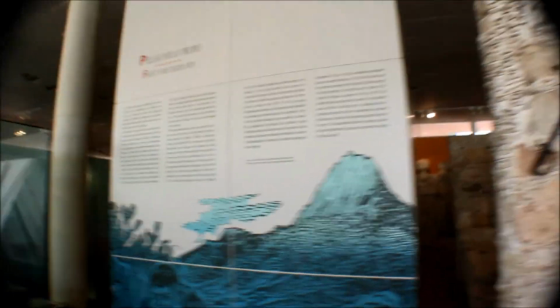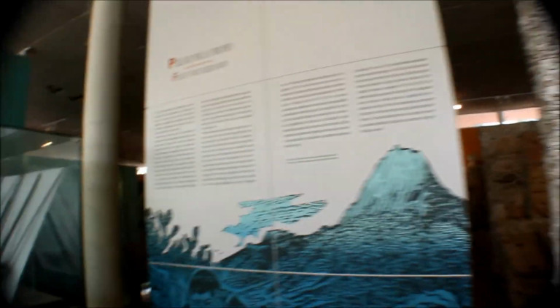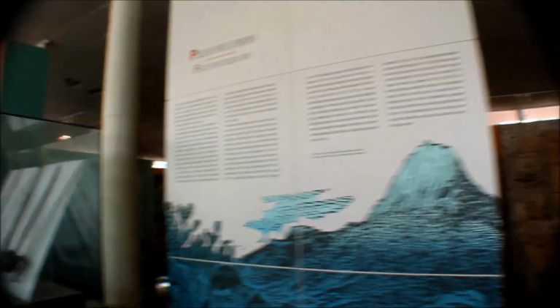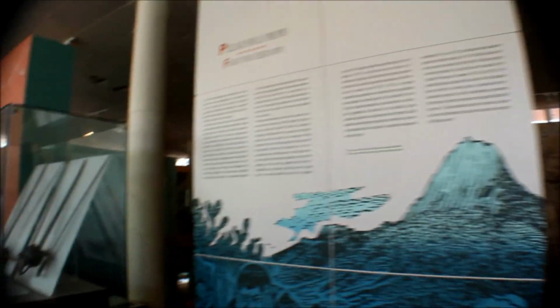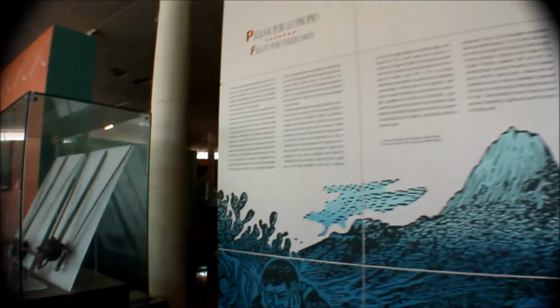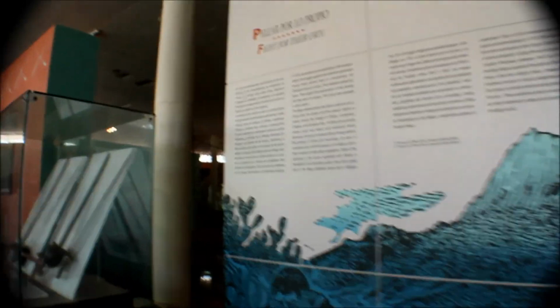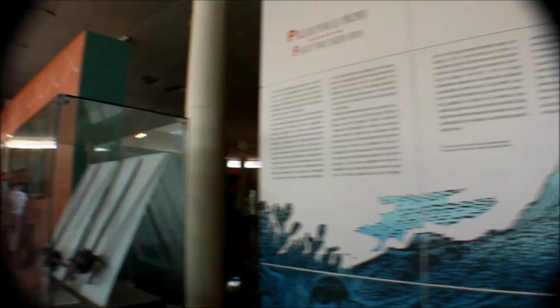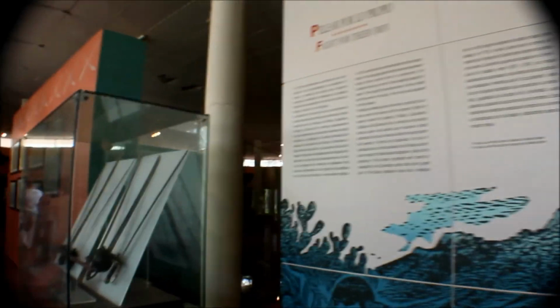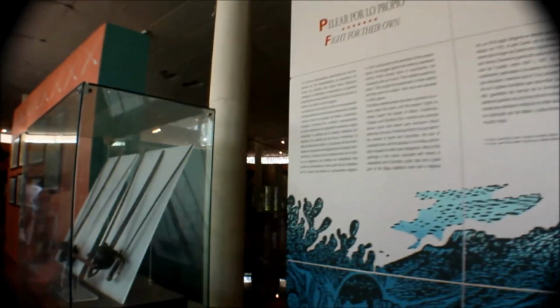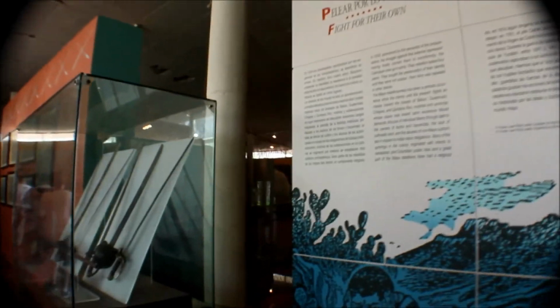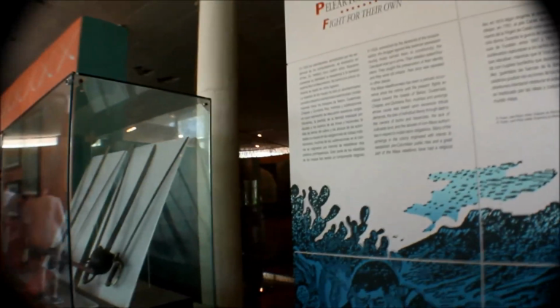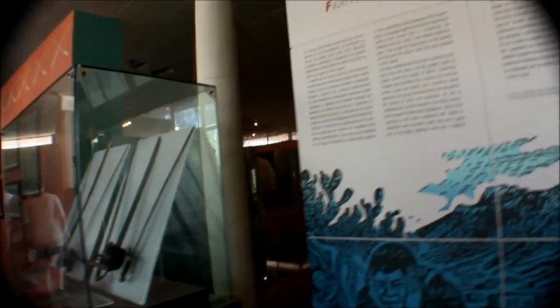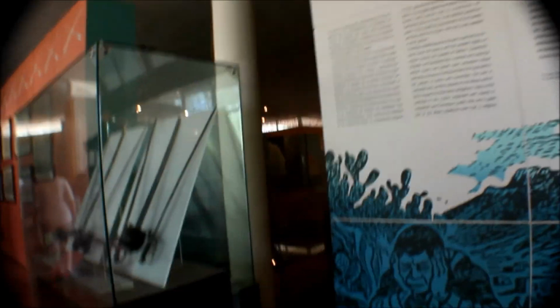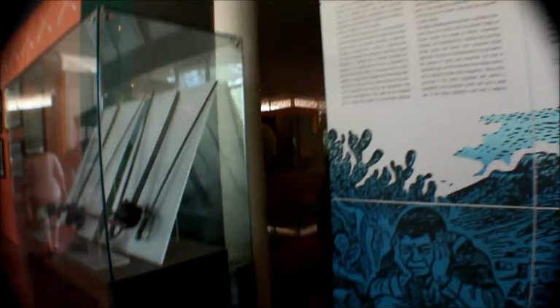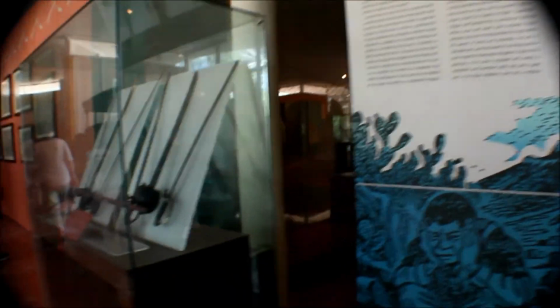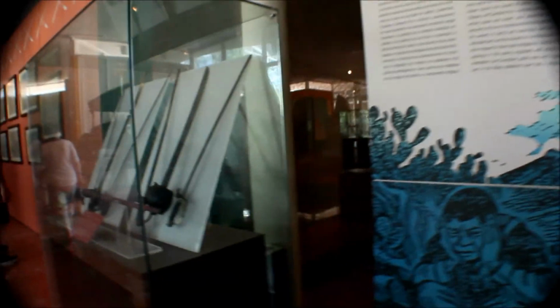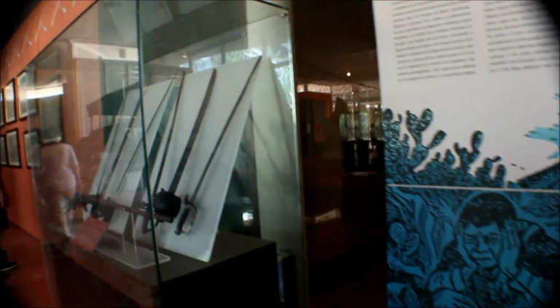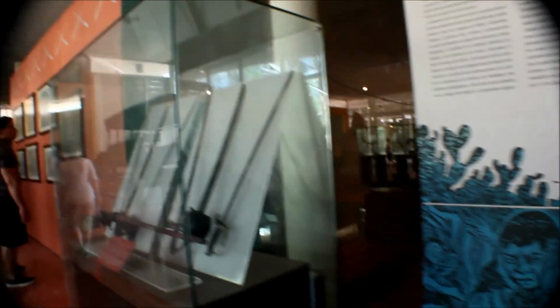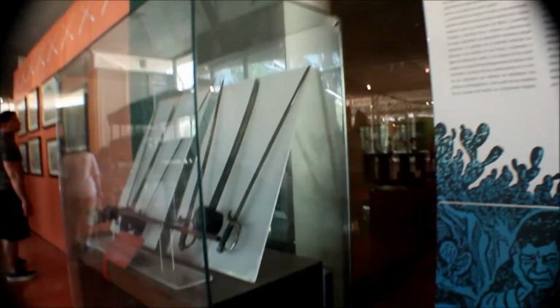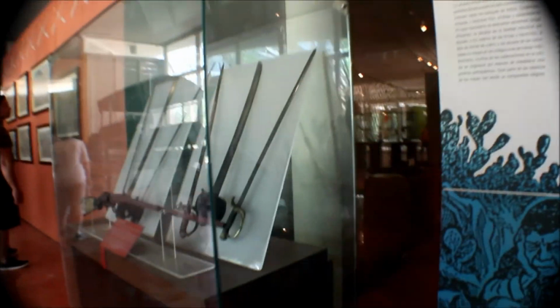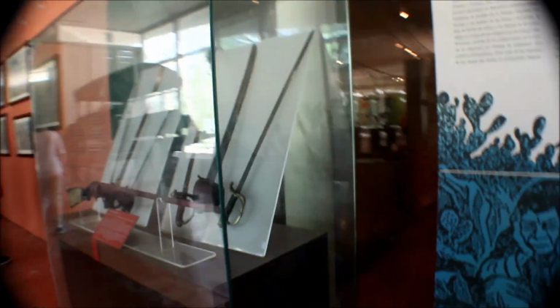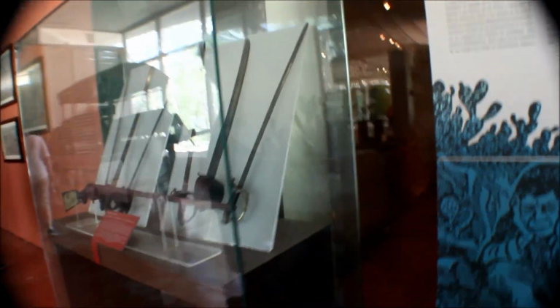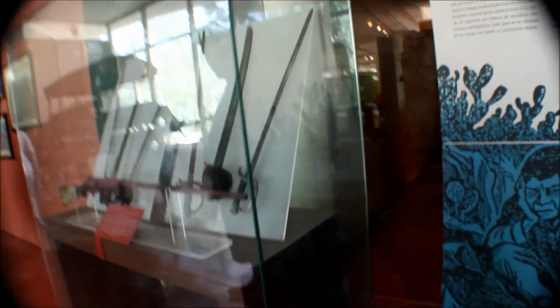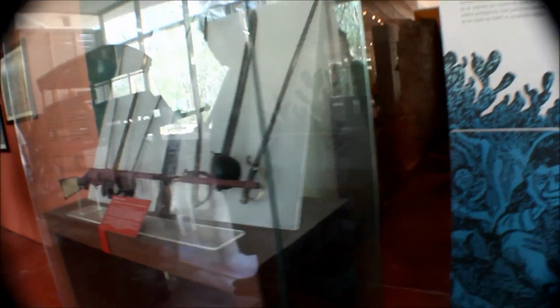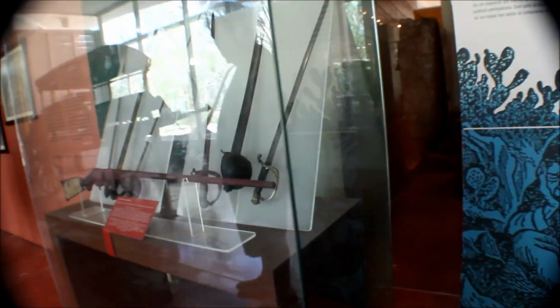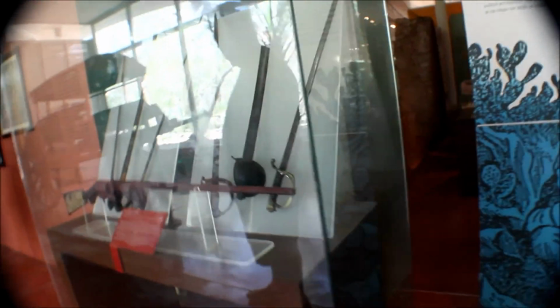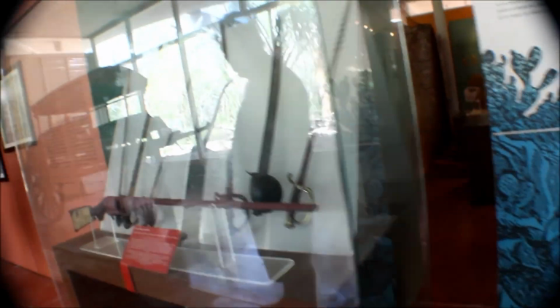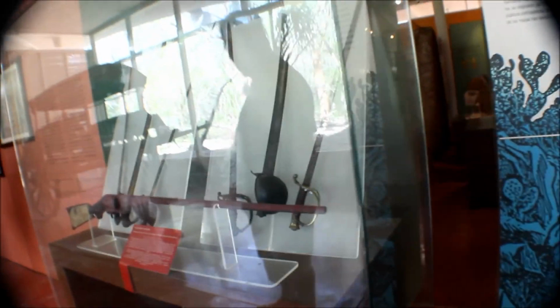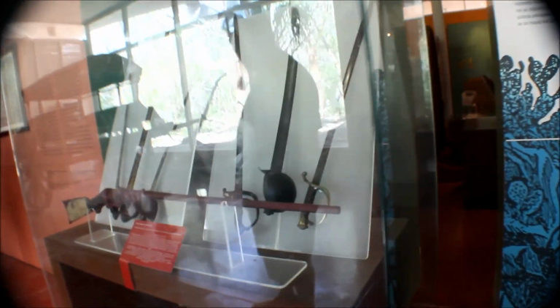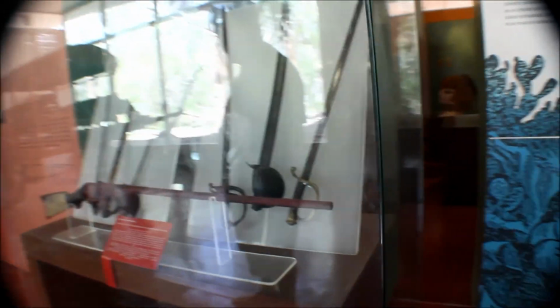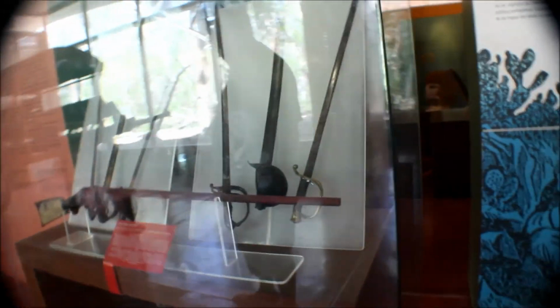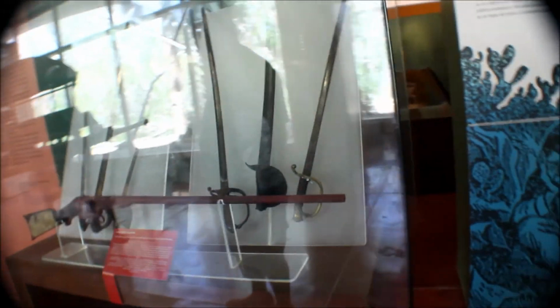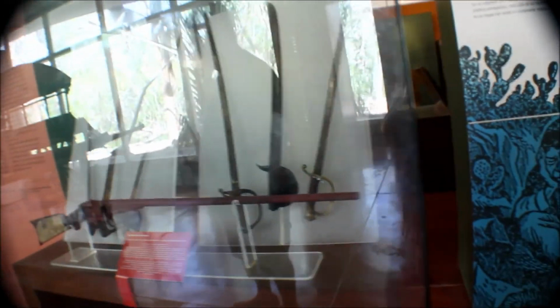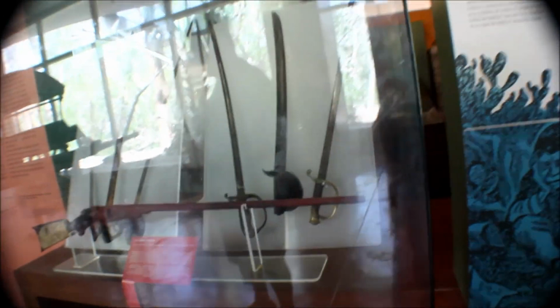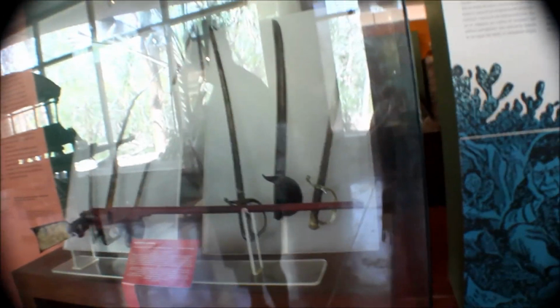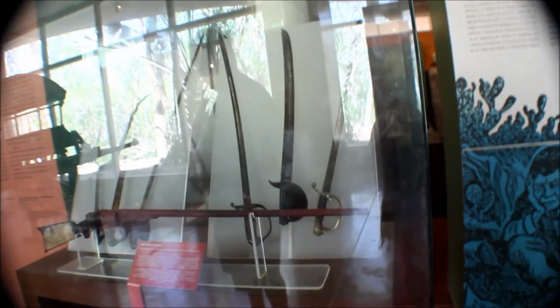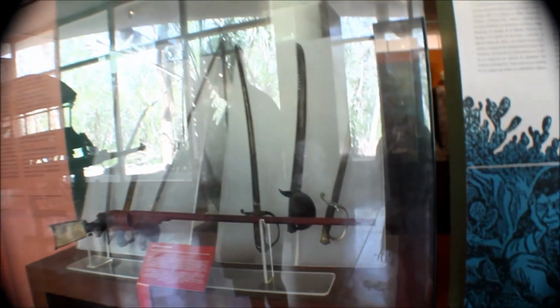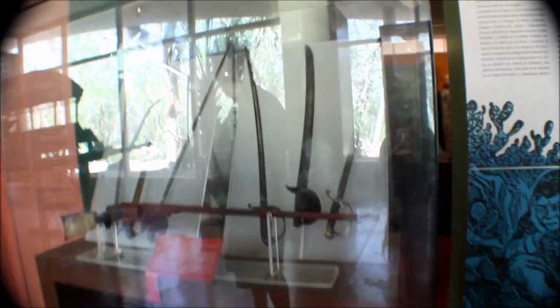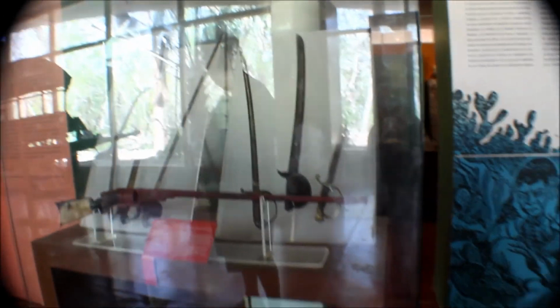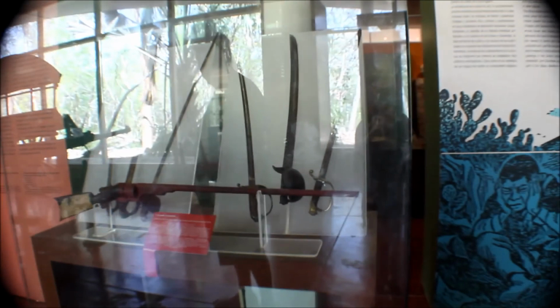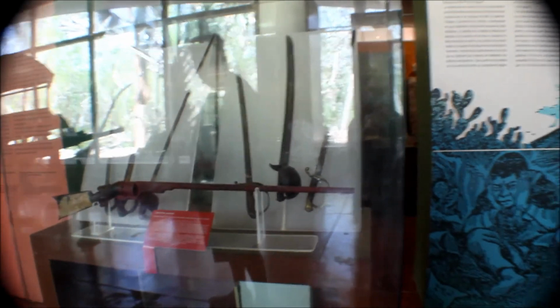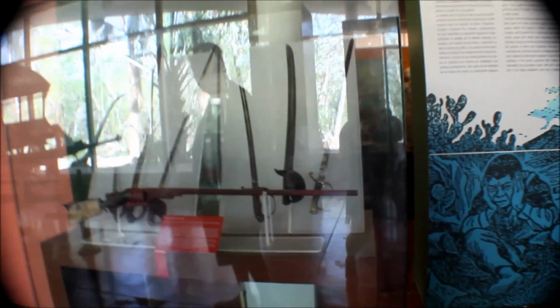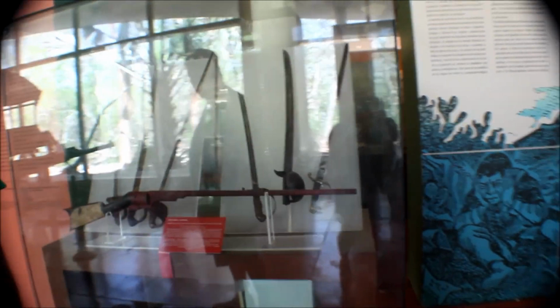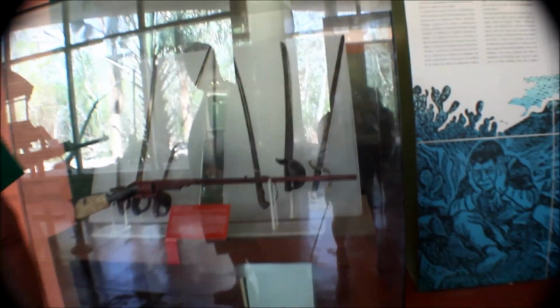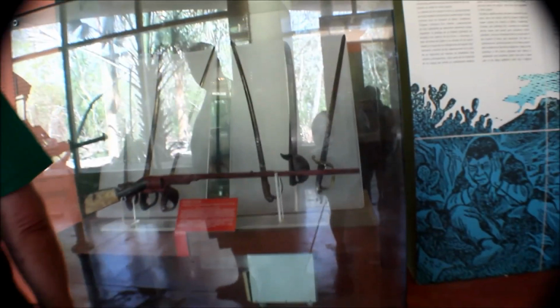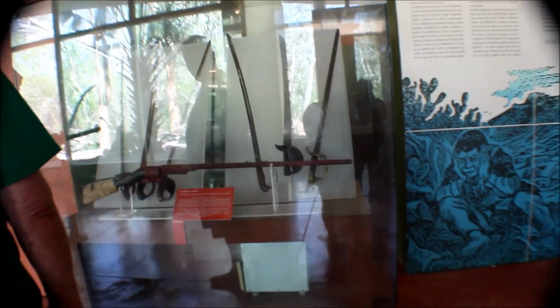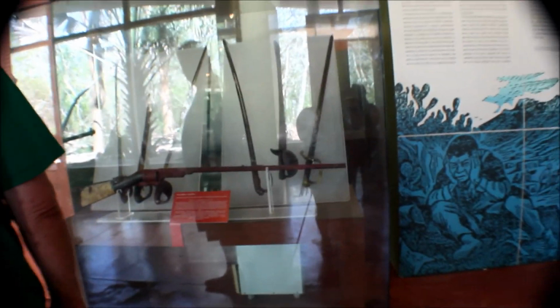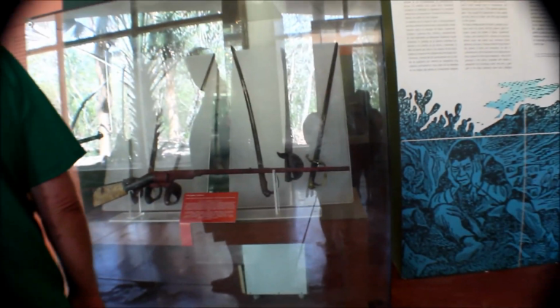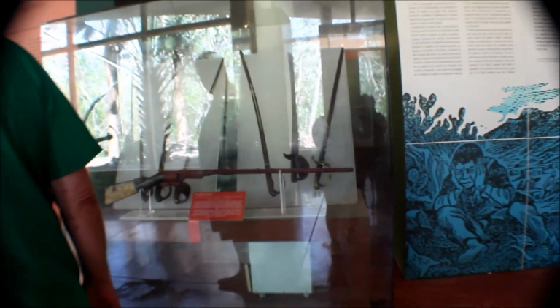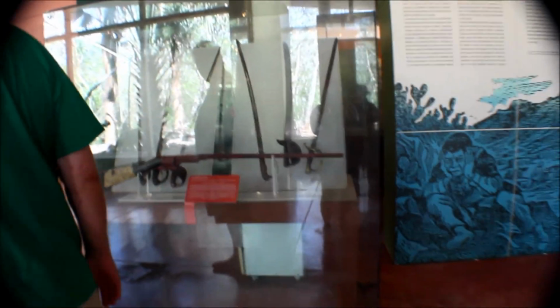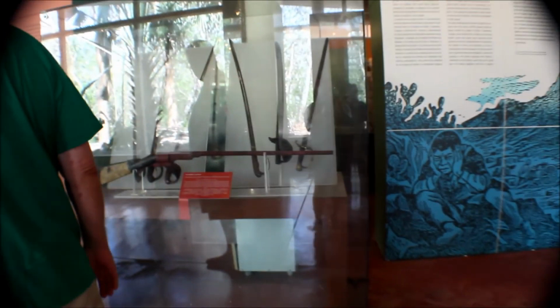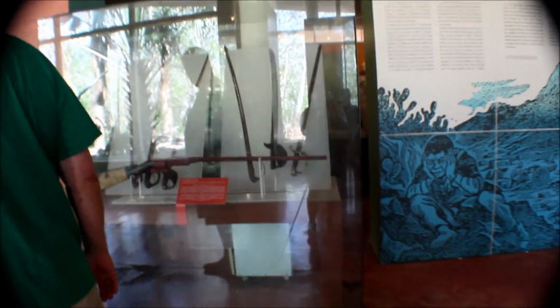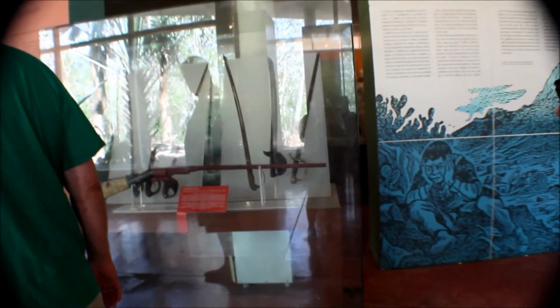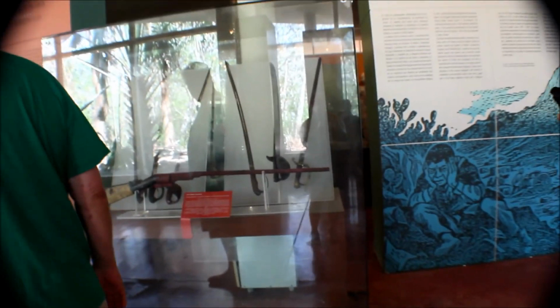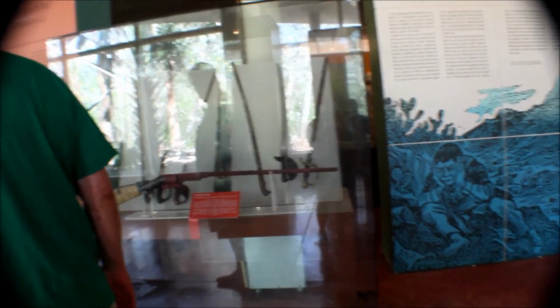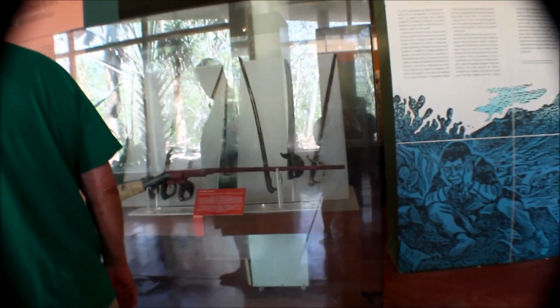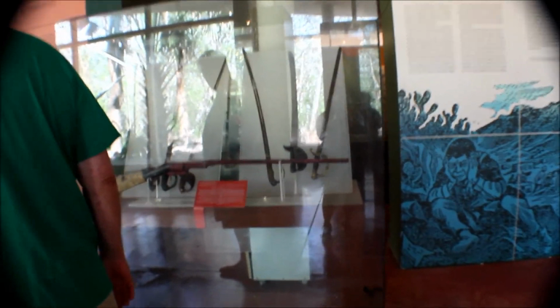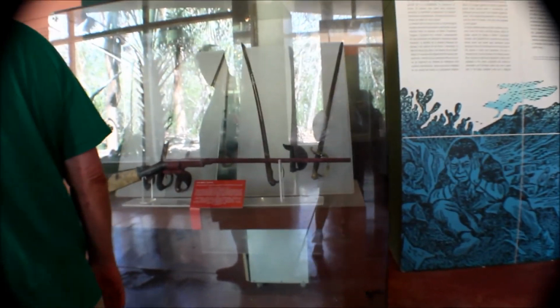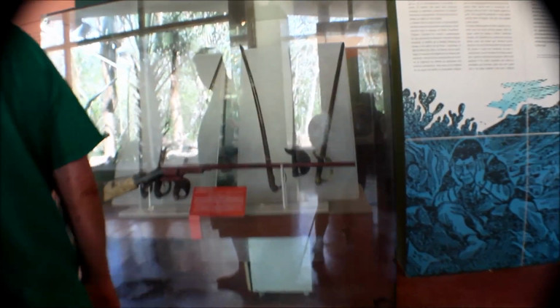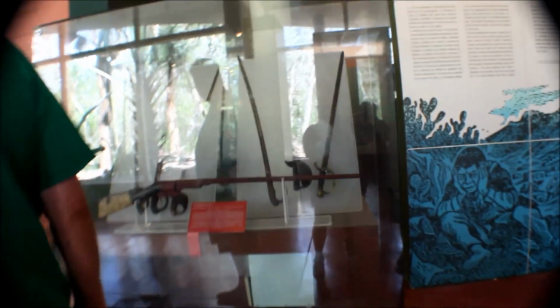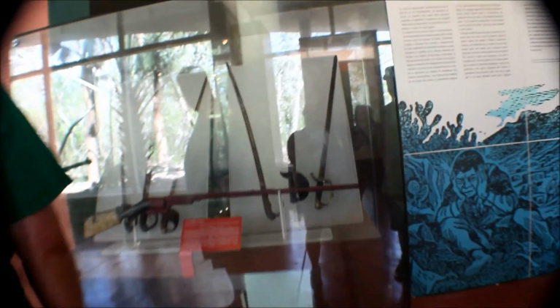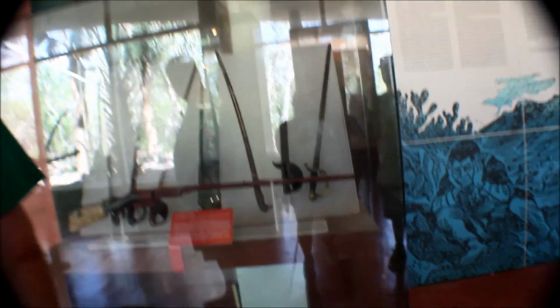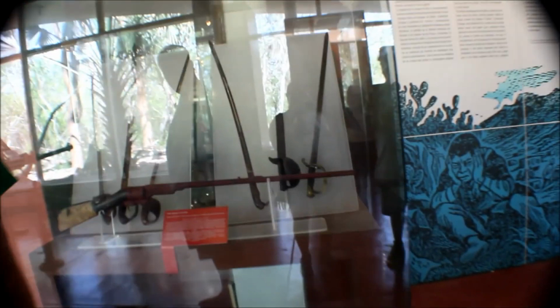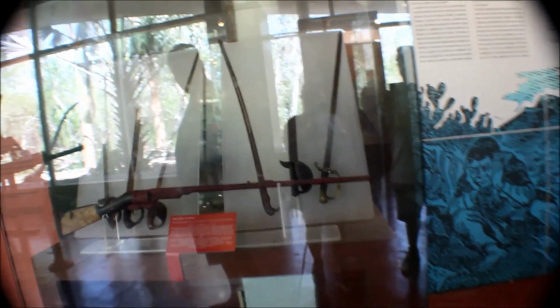And of course the swords — everything about this history is very, very intriguing.